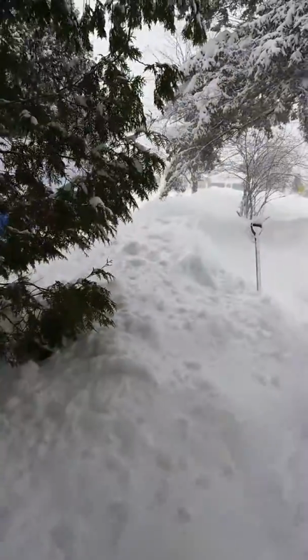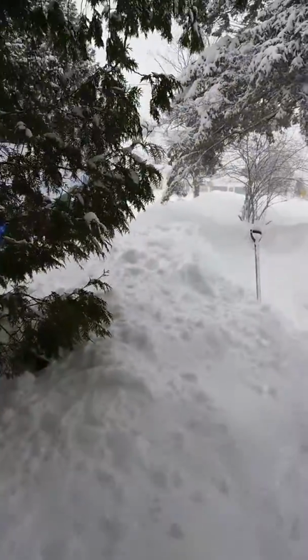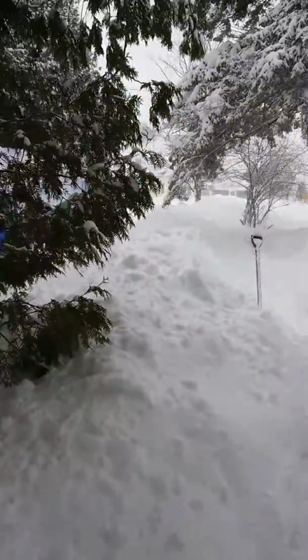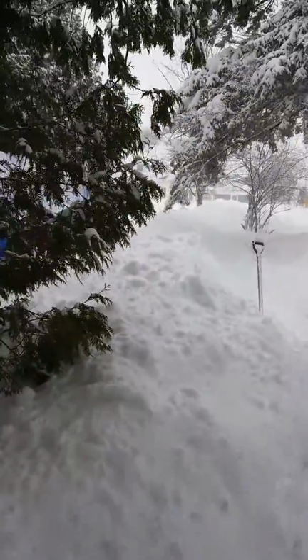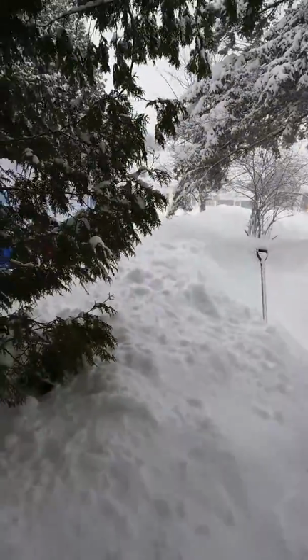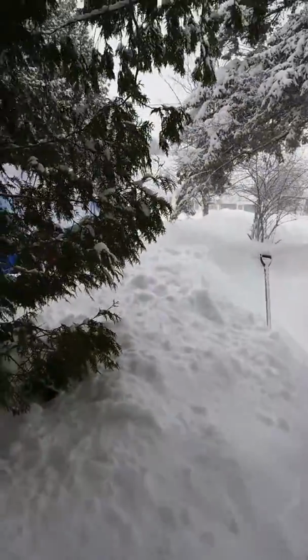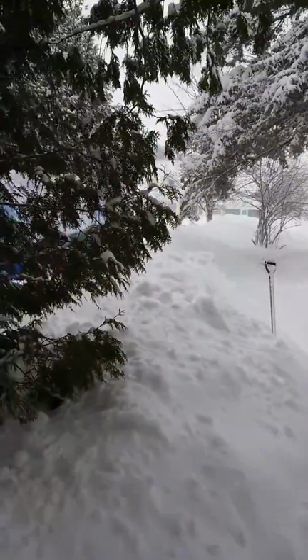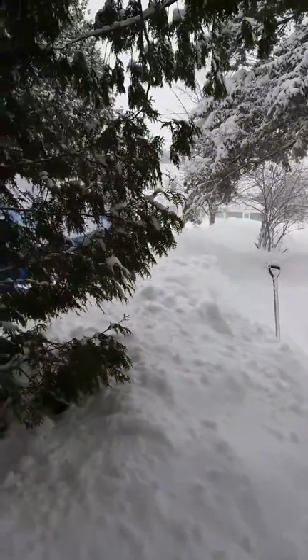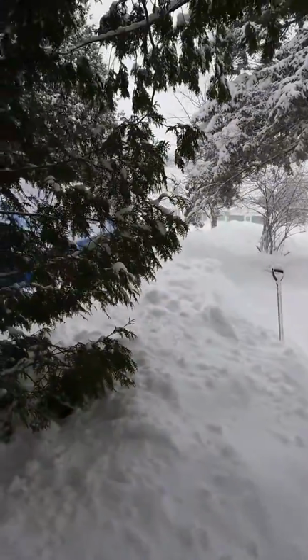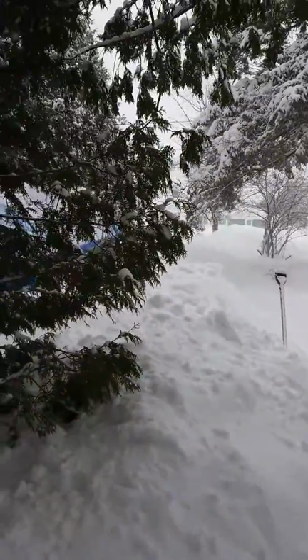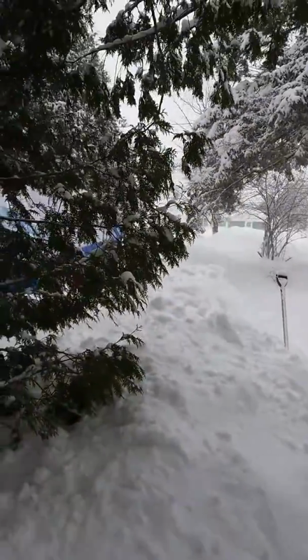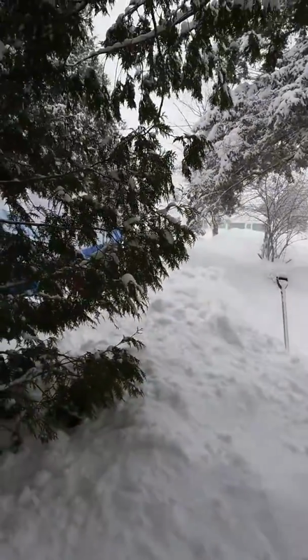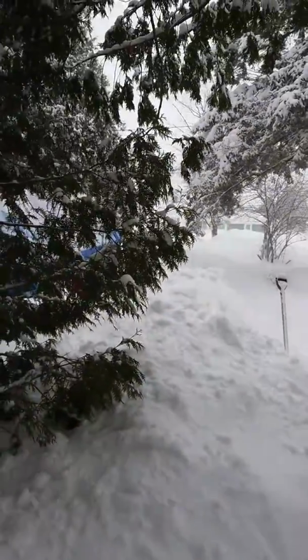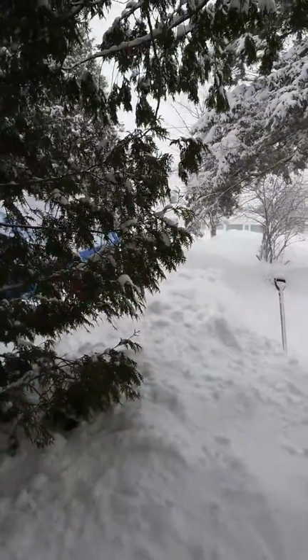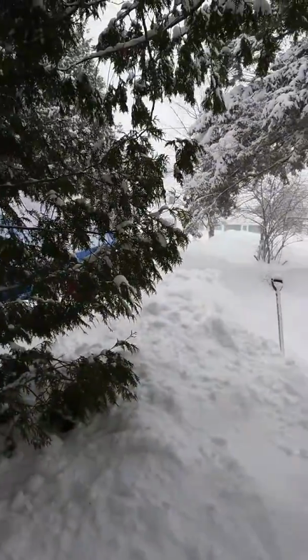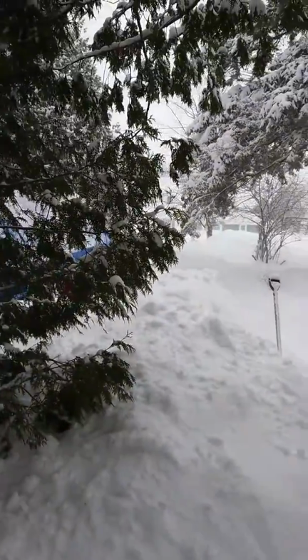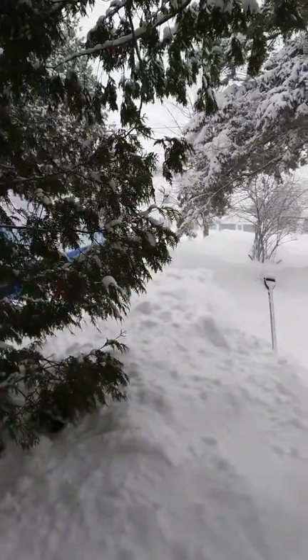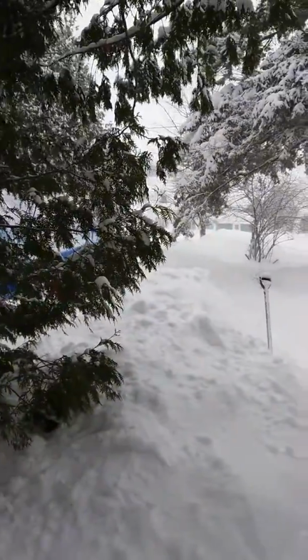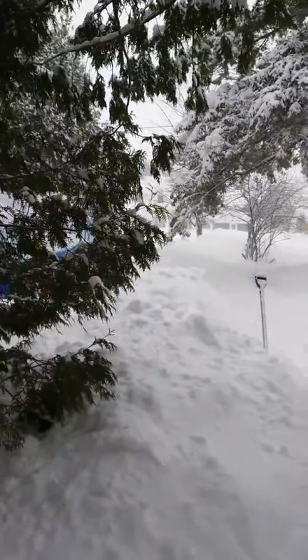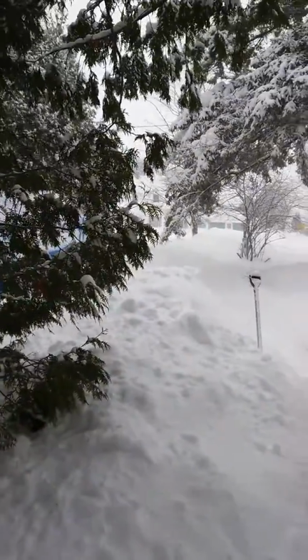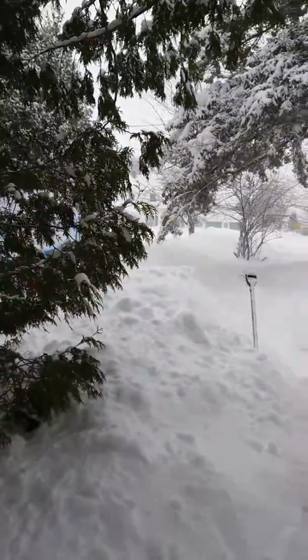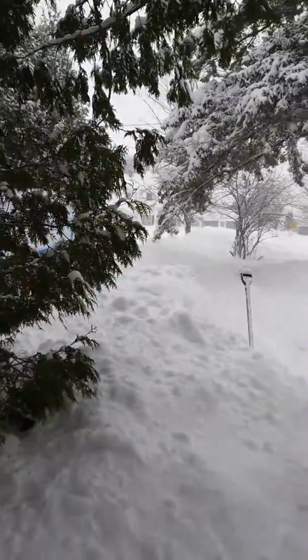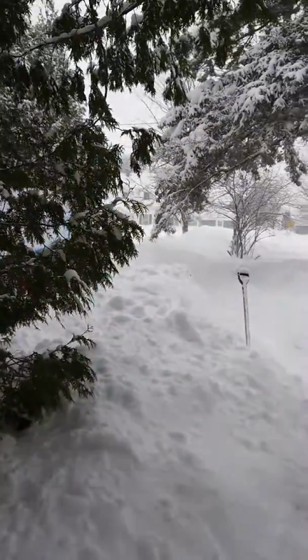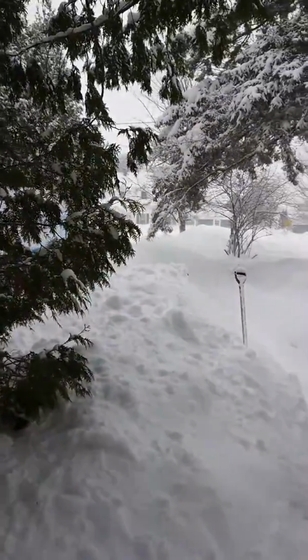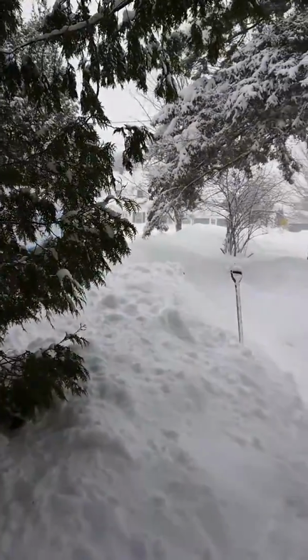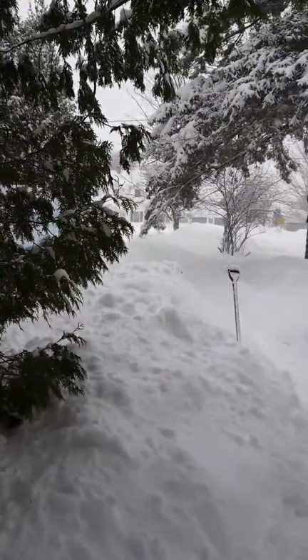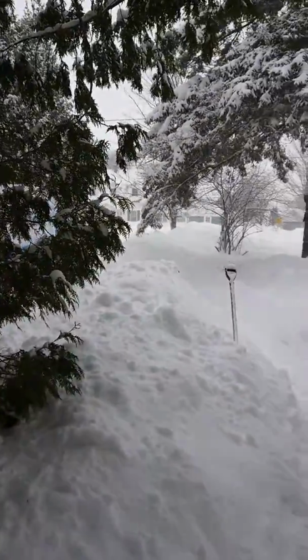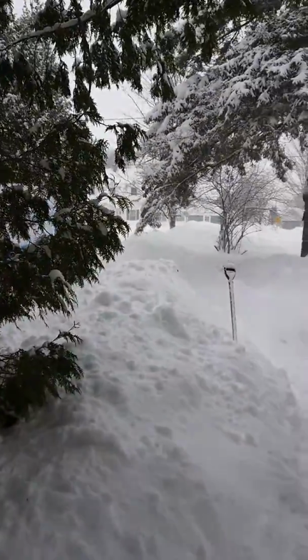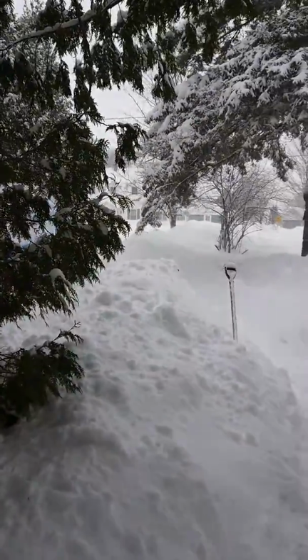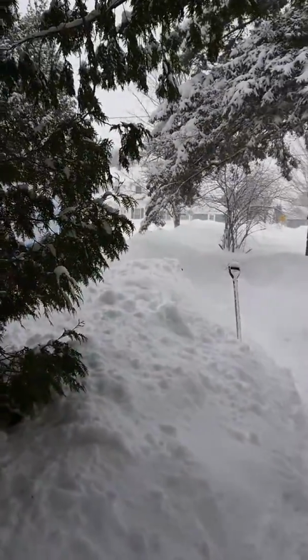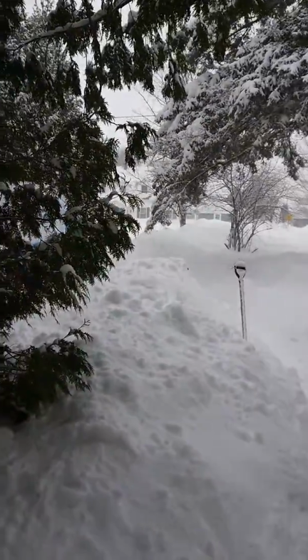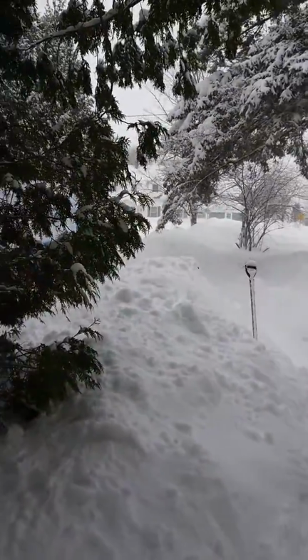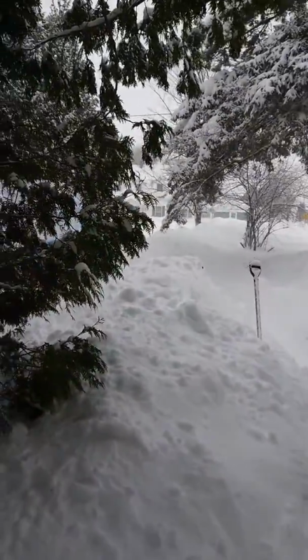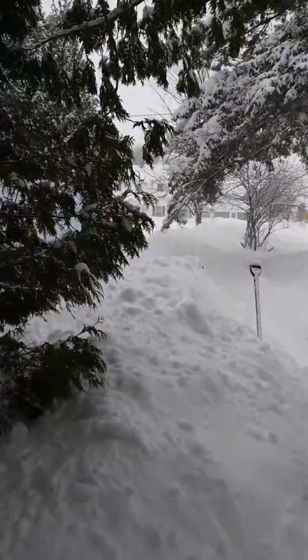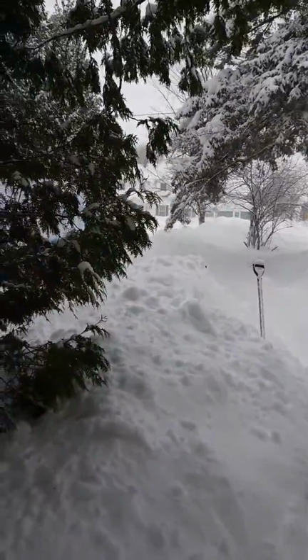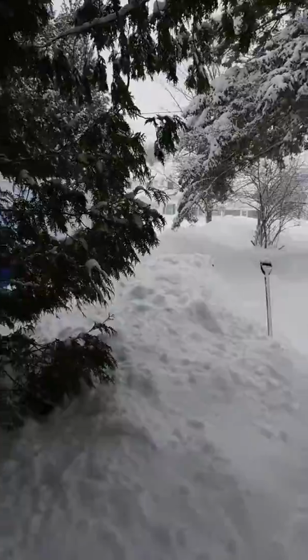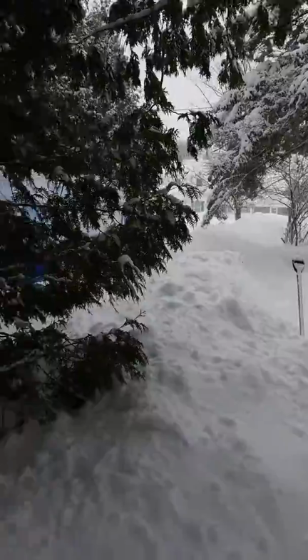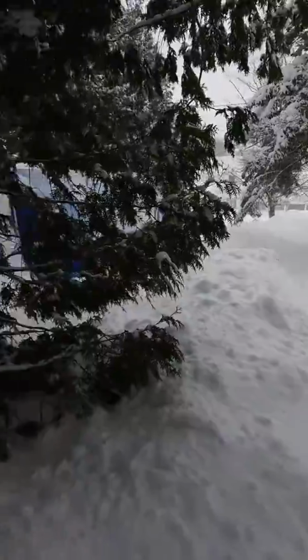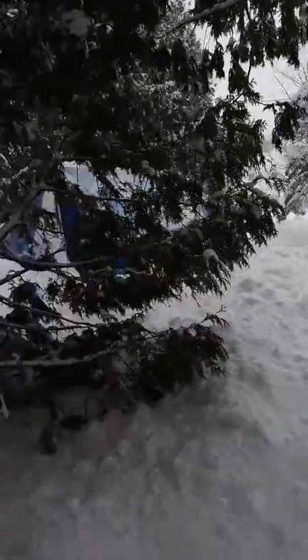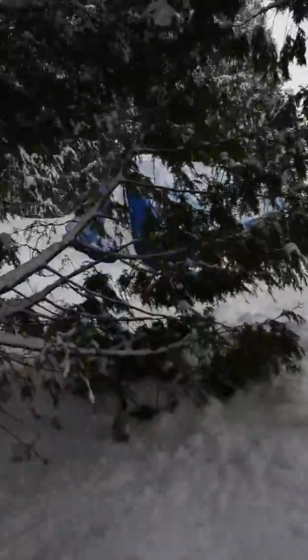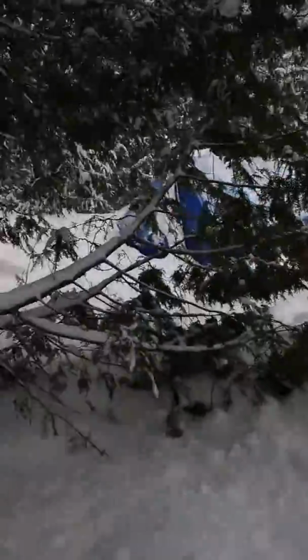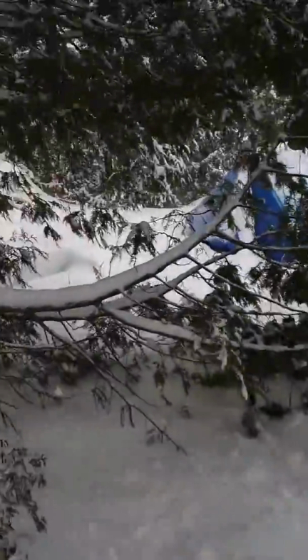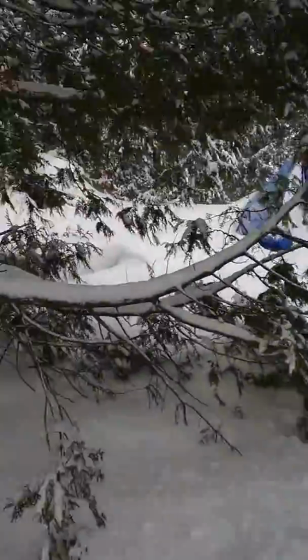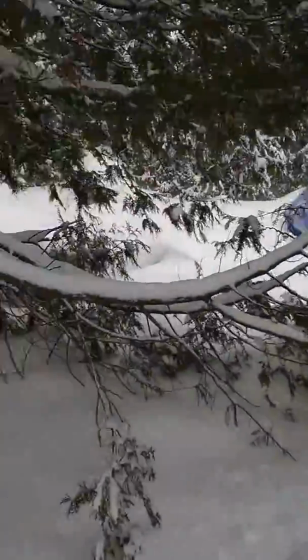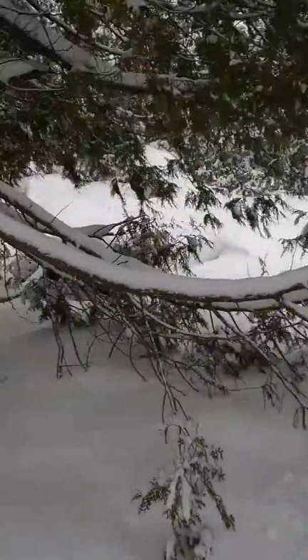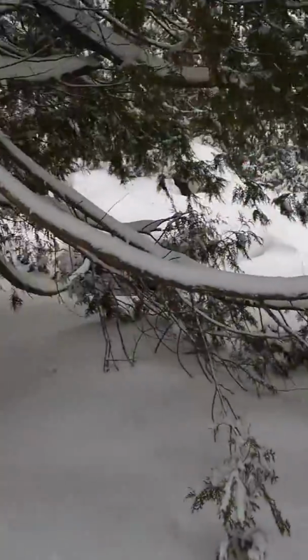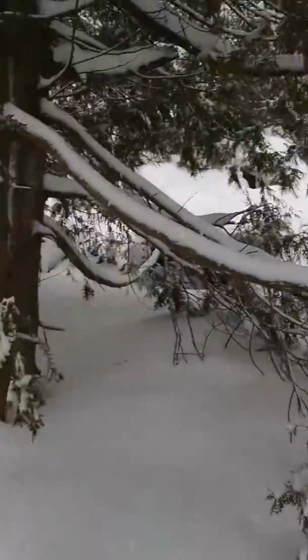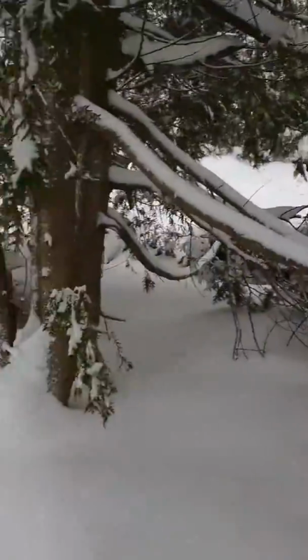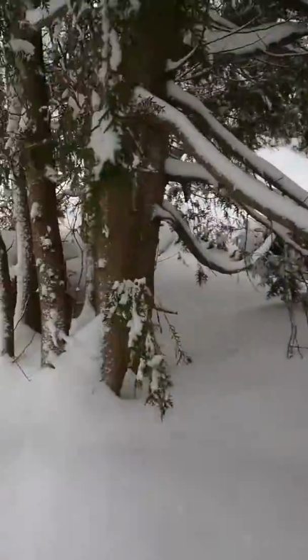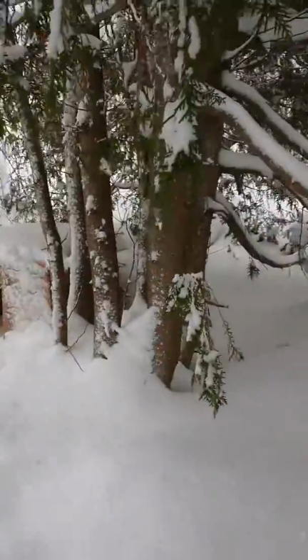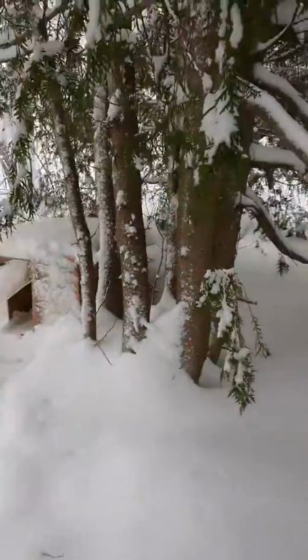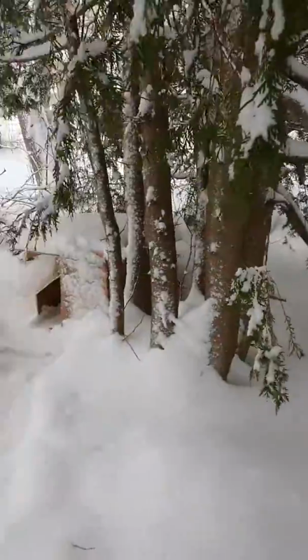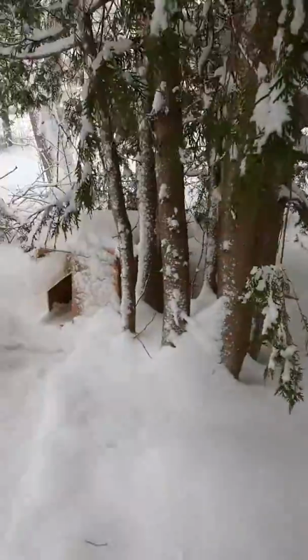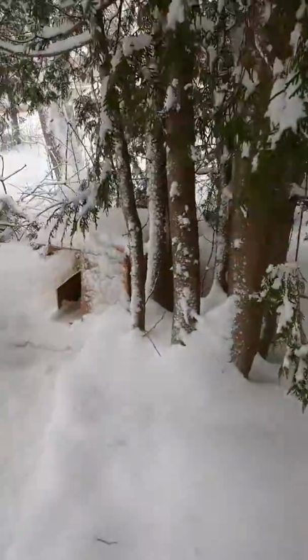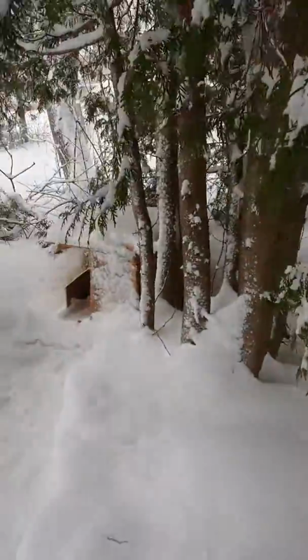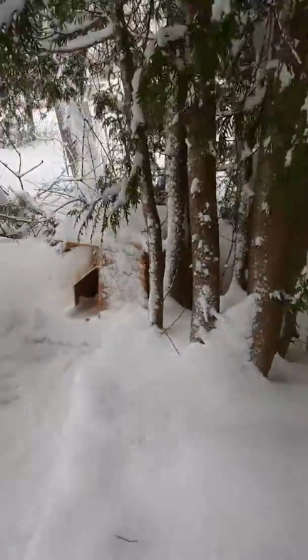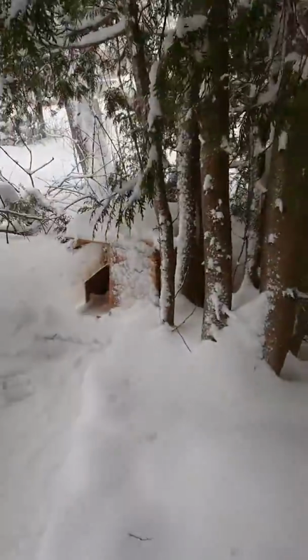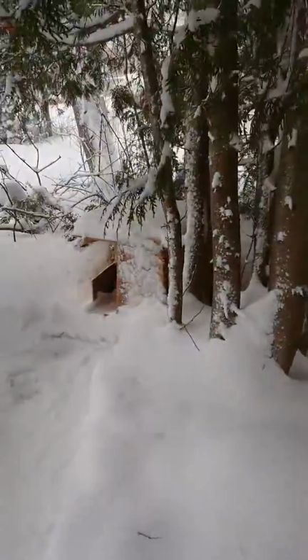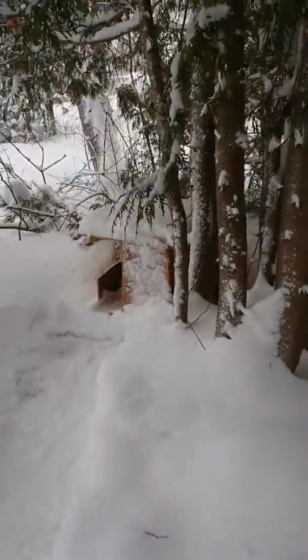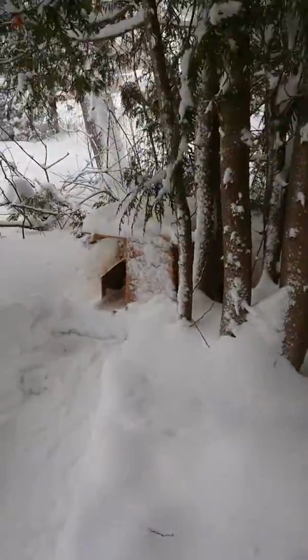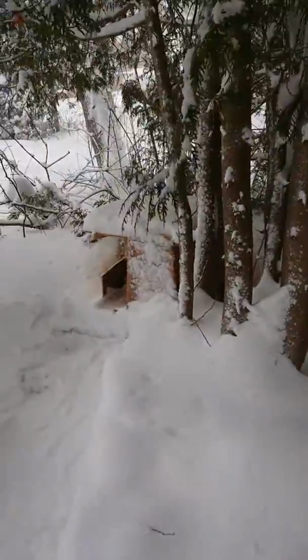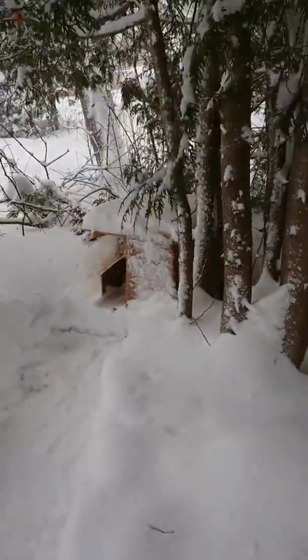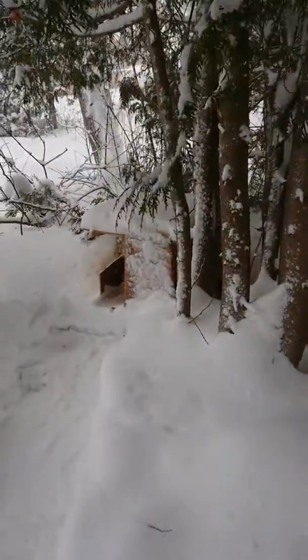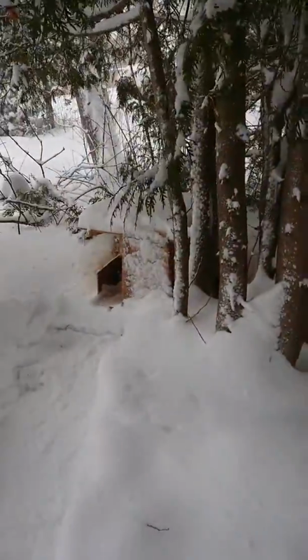Believe me, it's a wild winter. Bye for now.